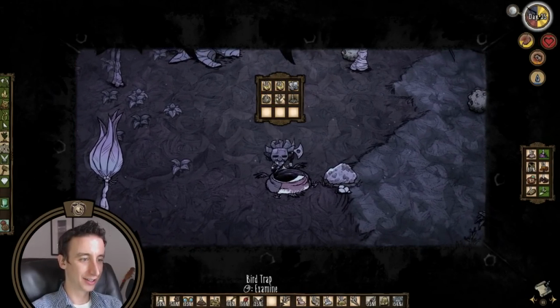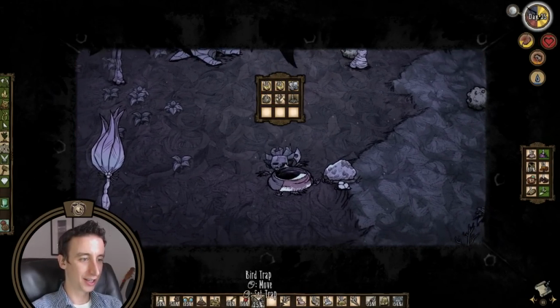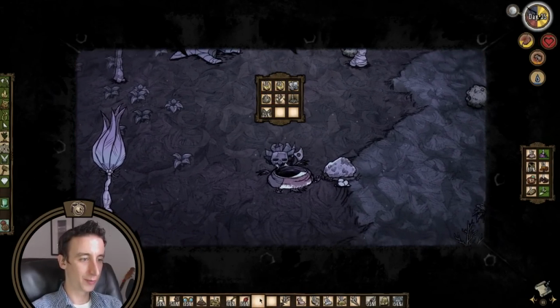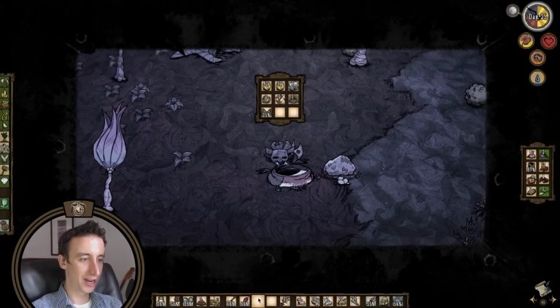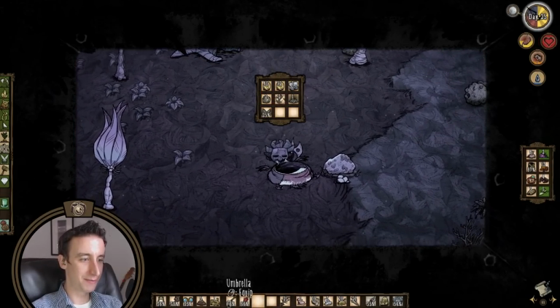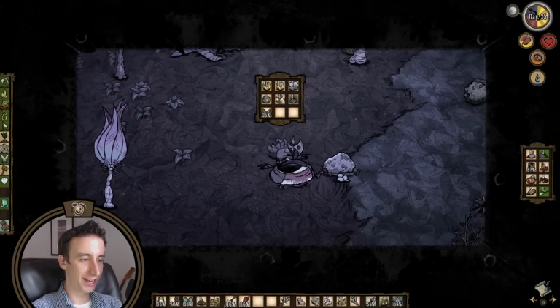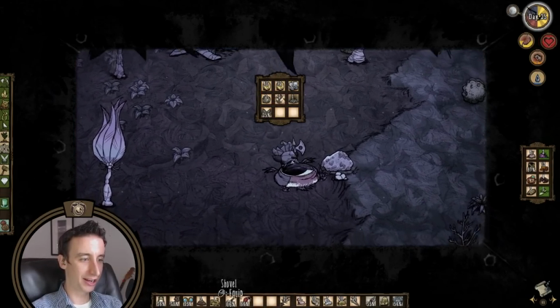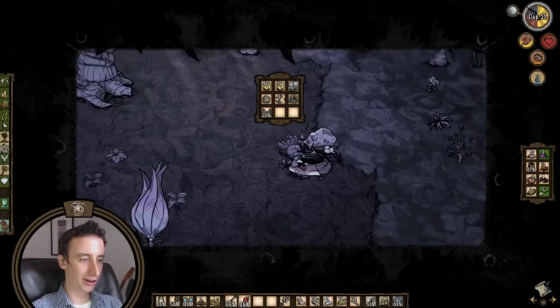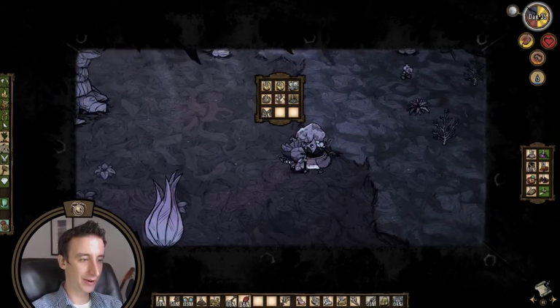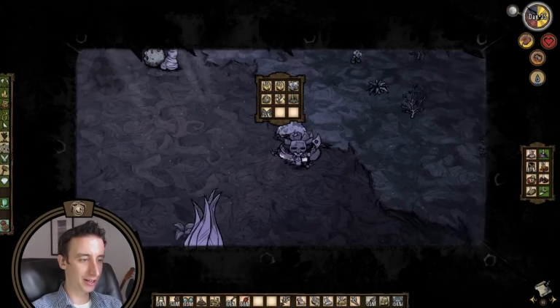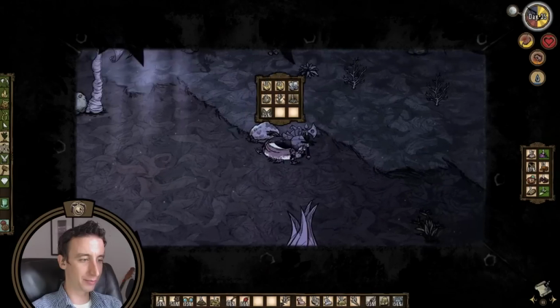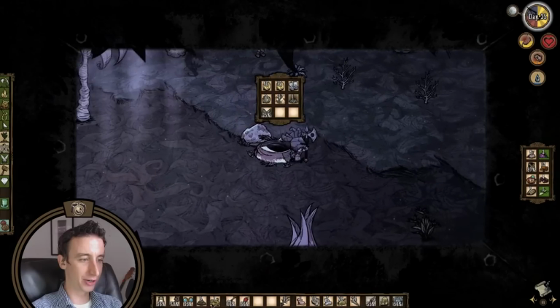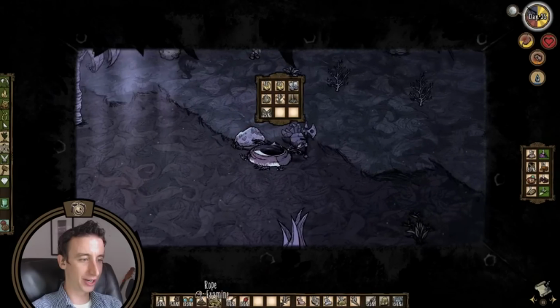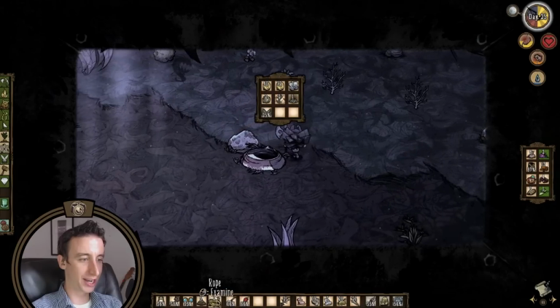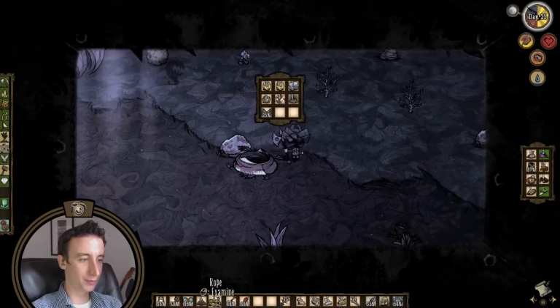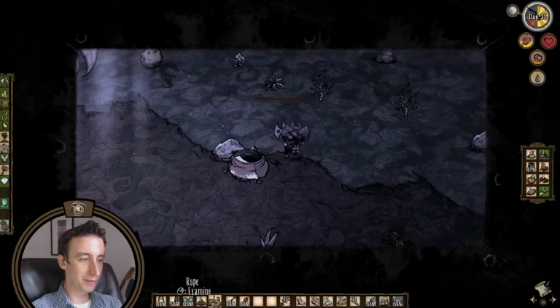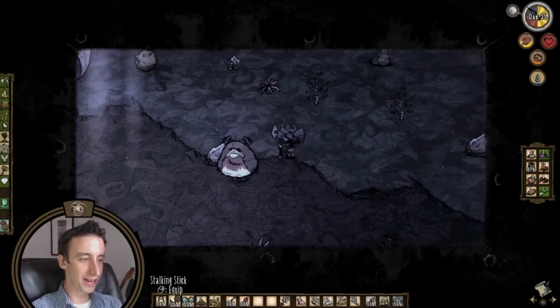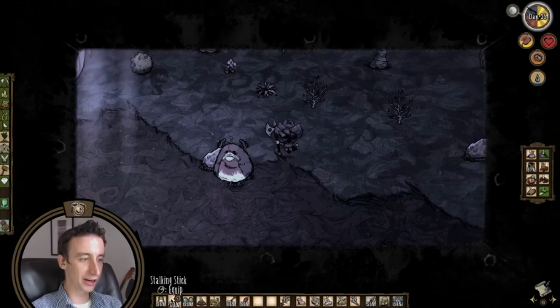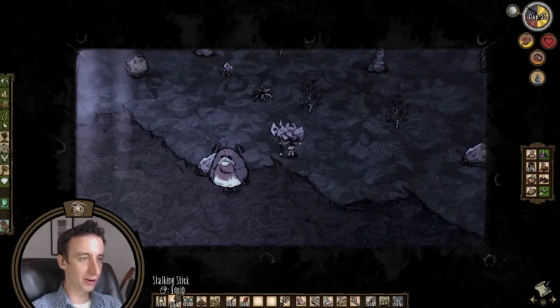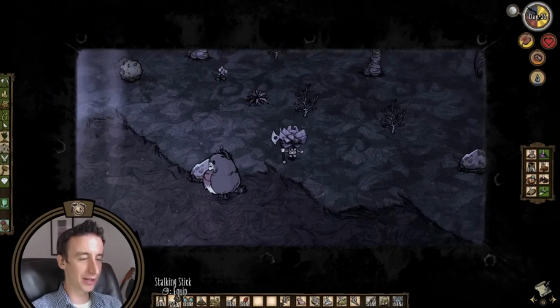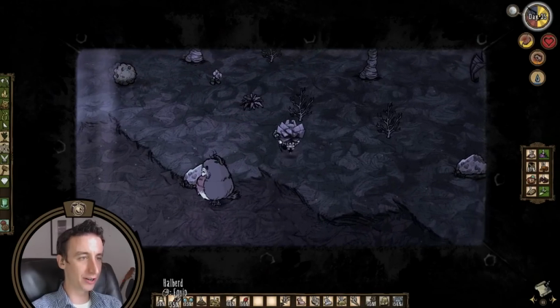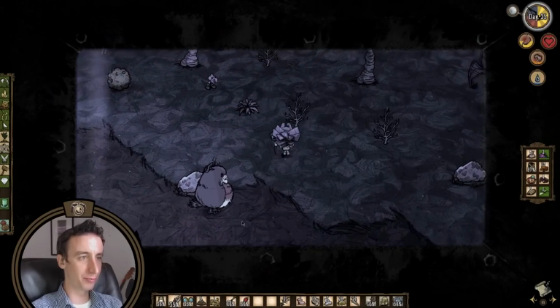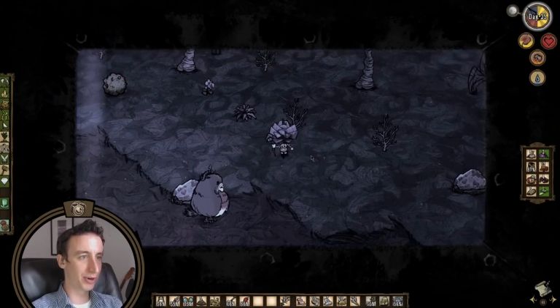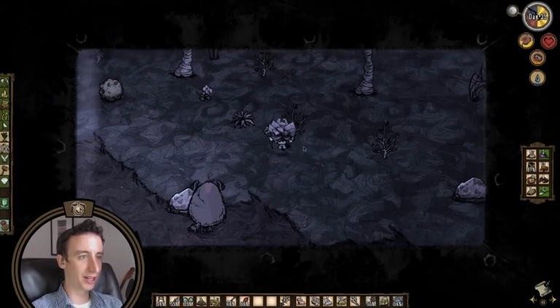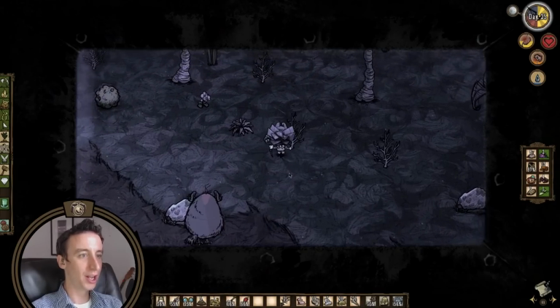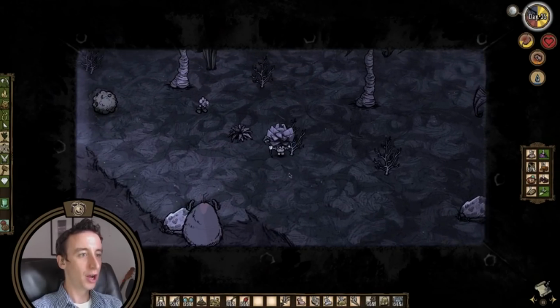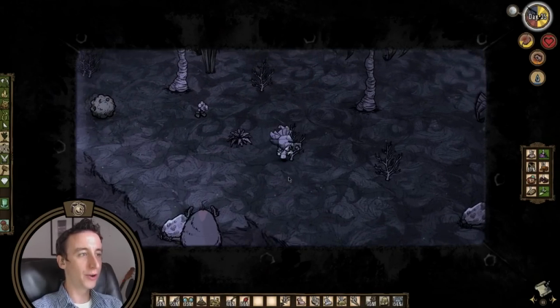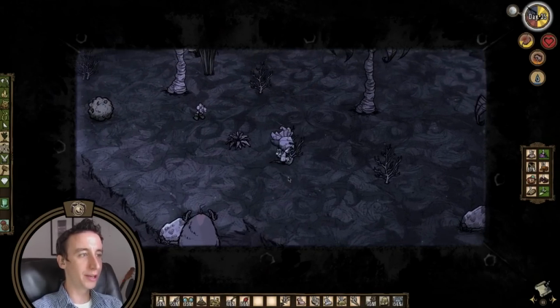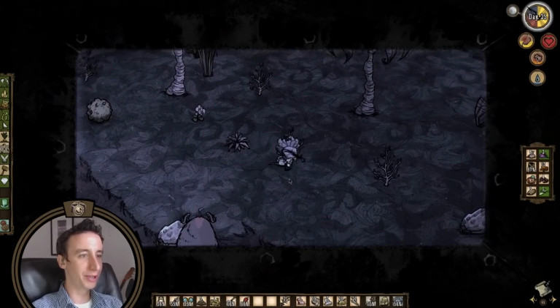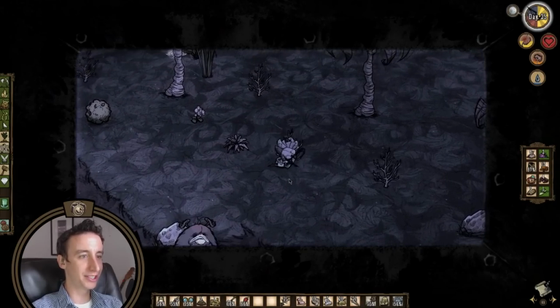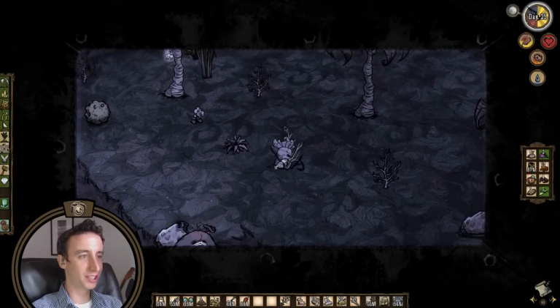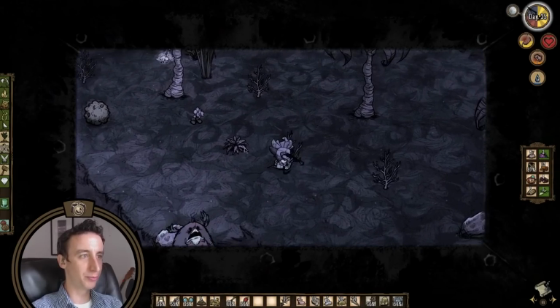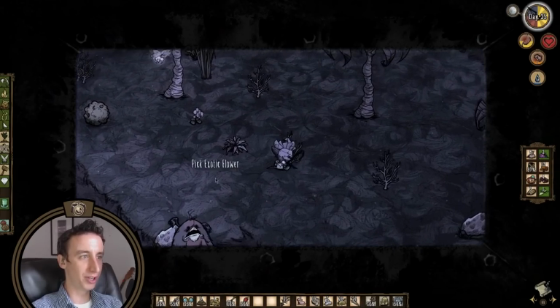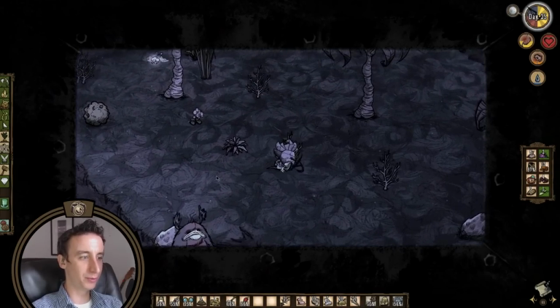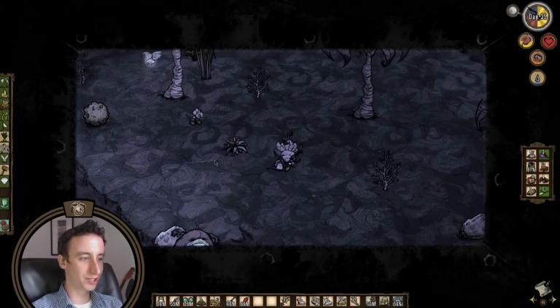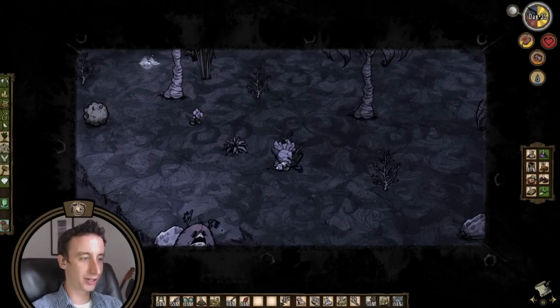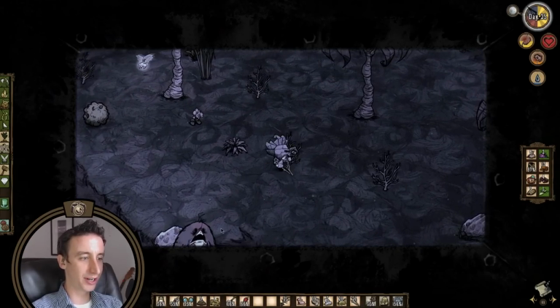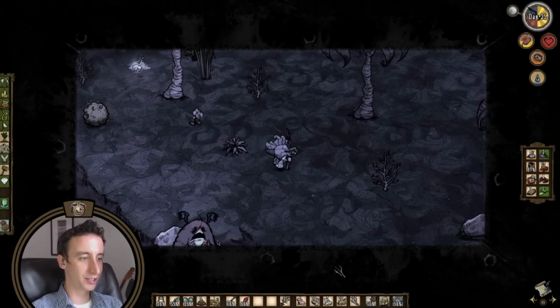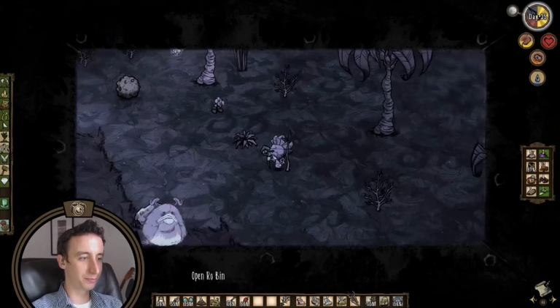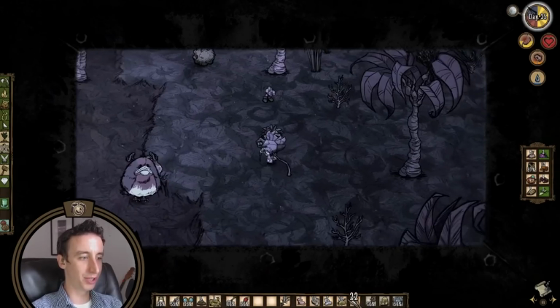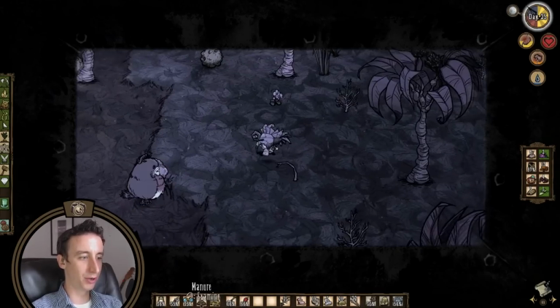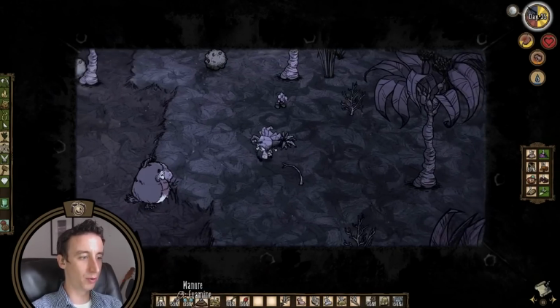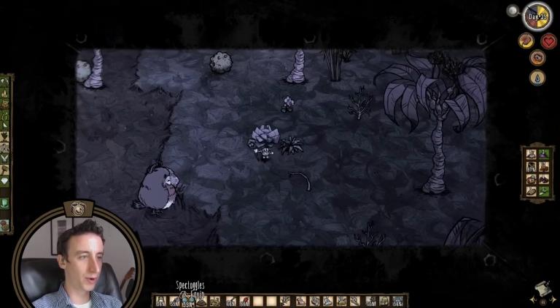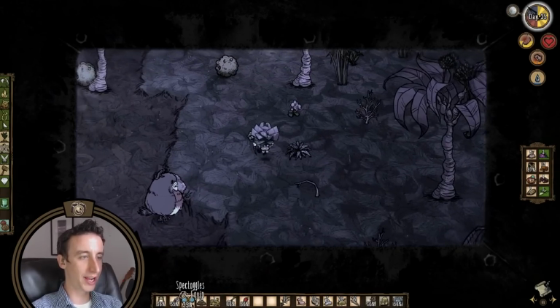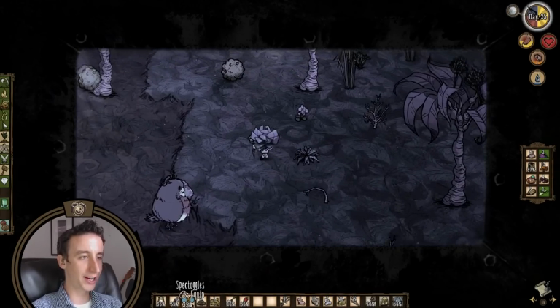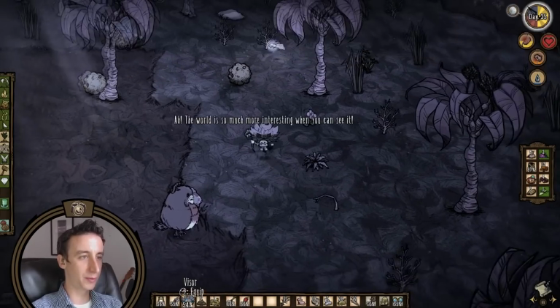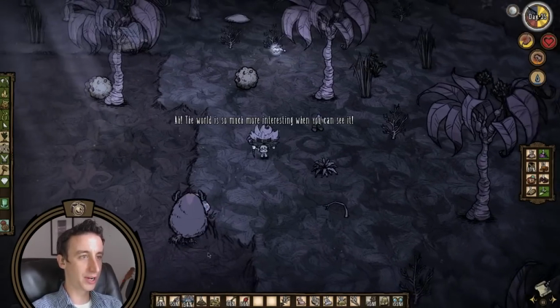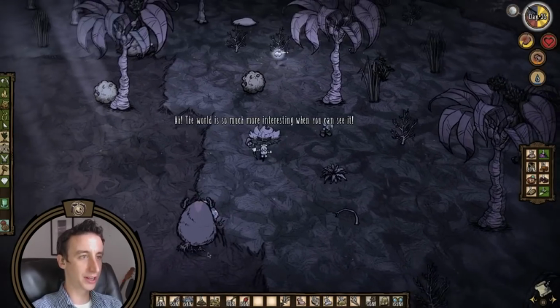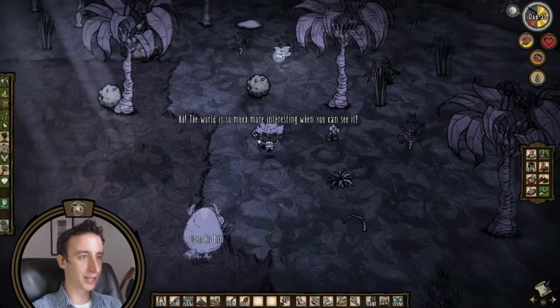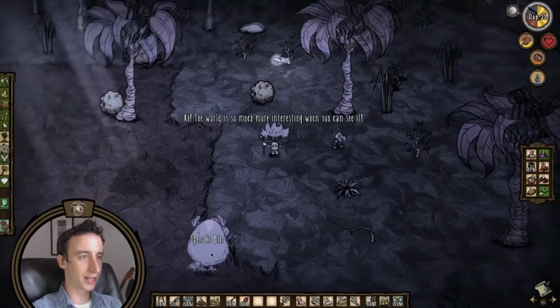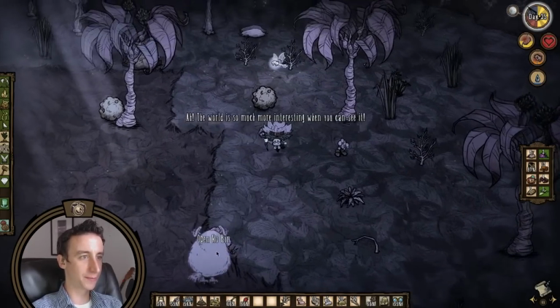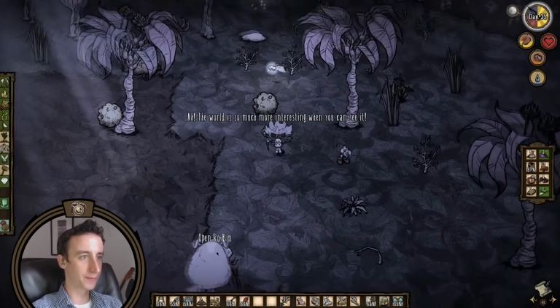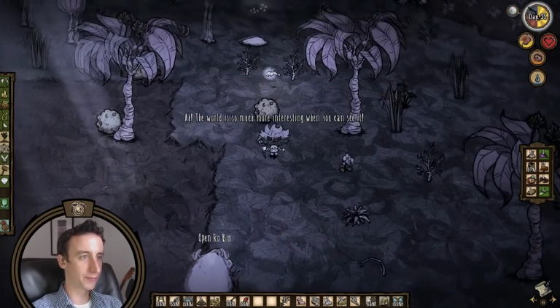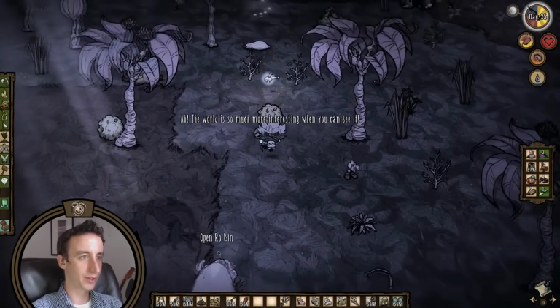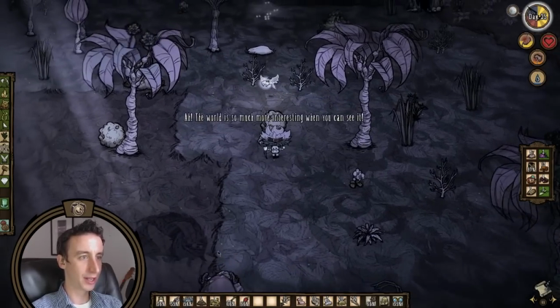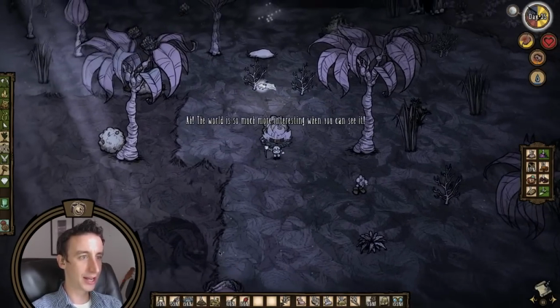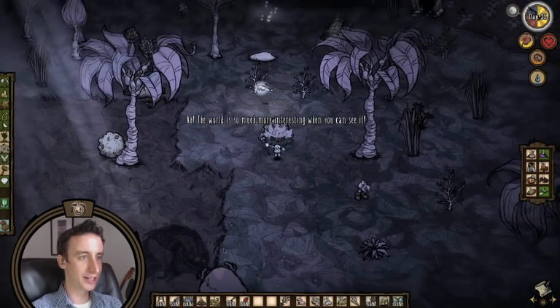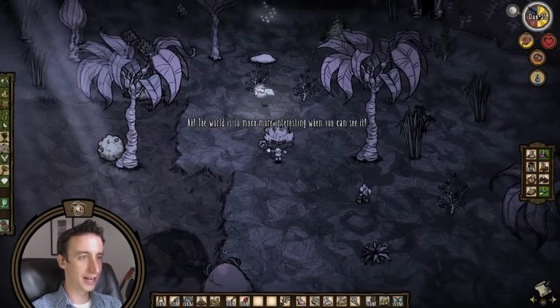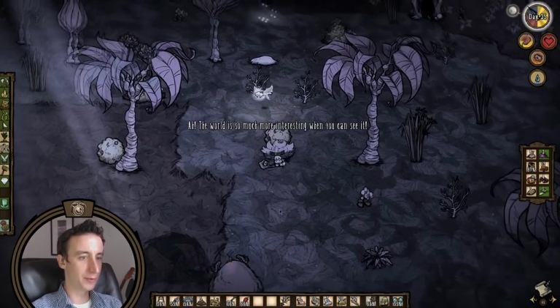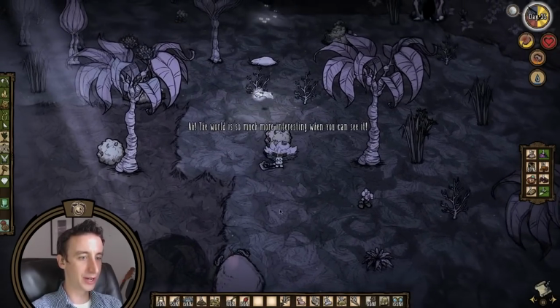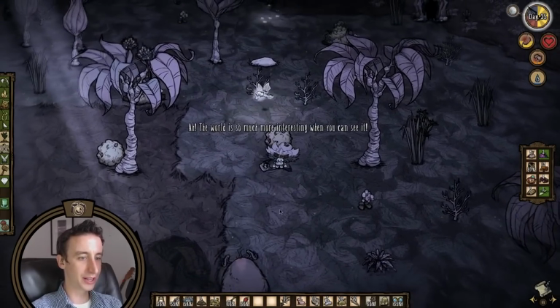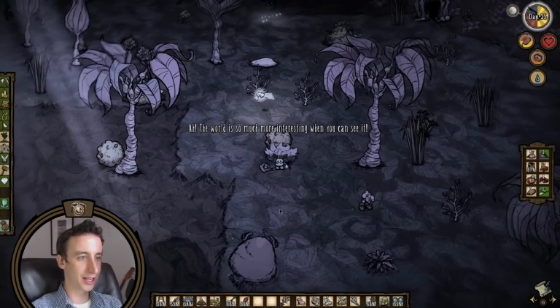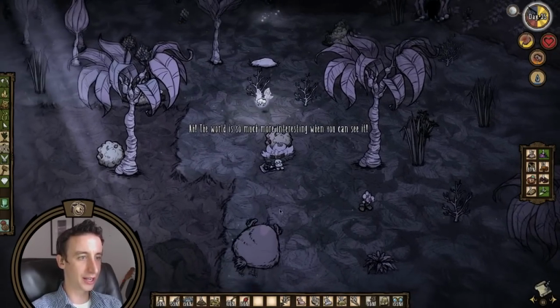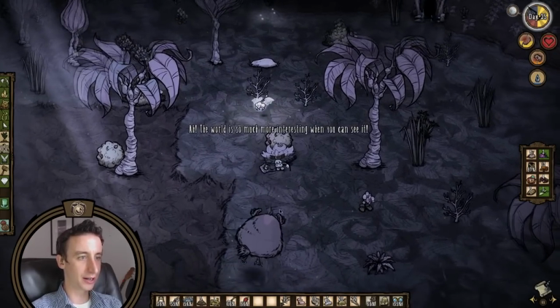Why am I carrying around a birdcage? Why am I carrying around an umbrella? Because the umbrella was starting to blow away — I did not want that.